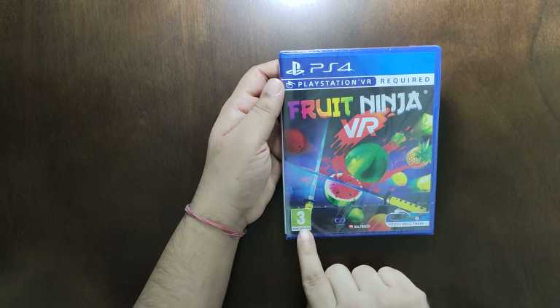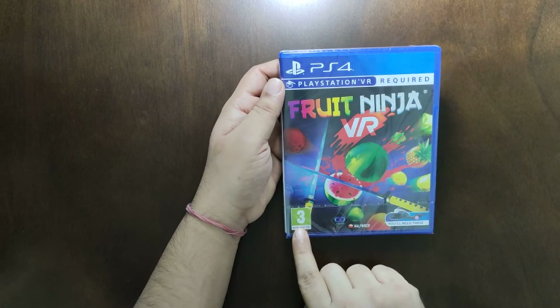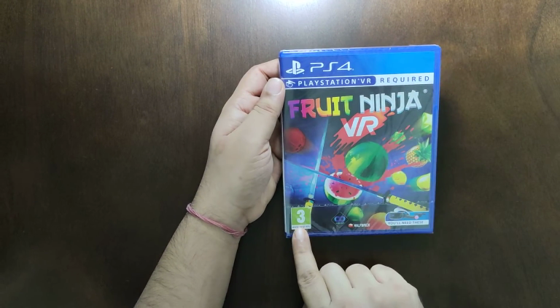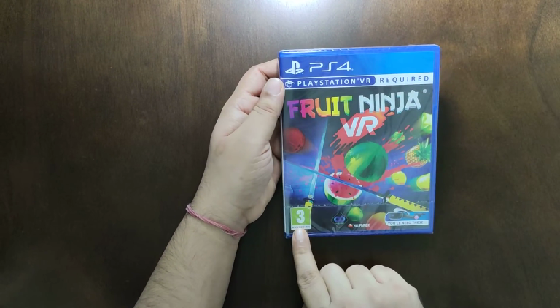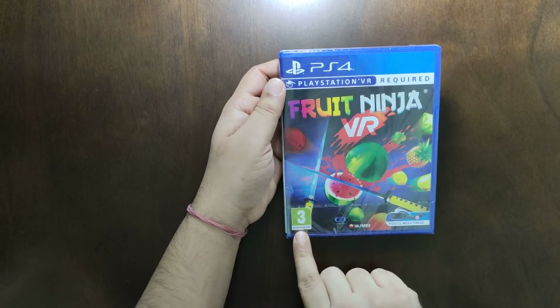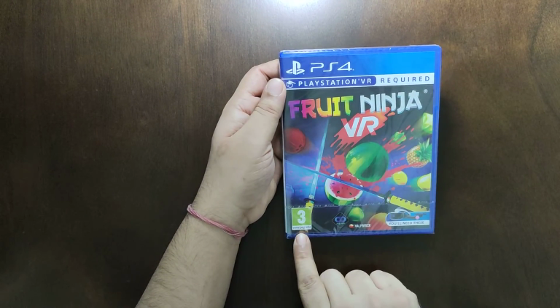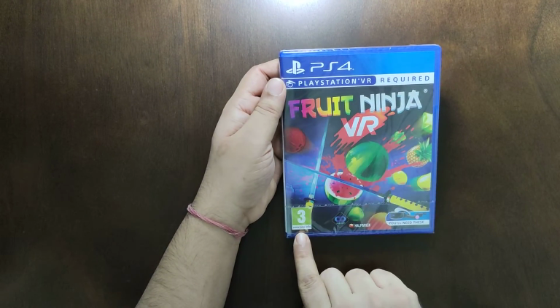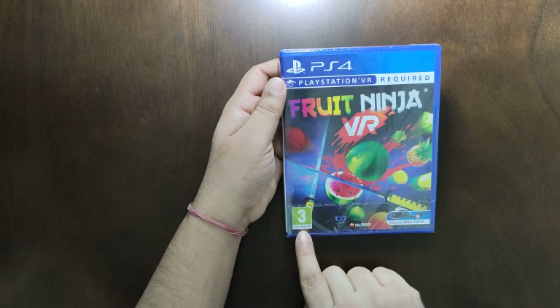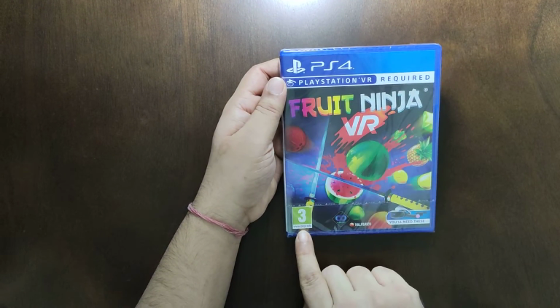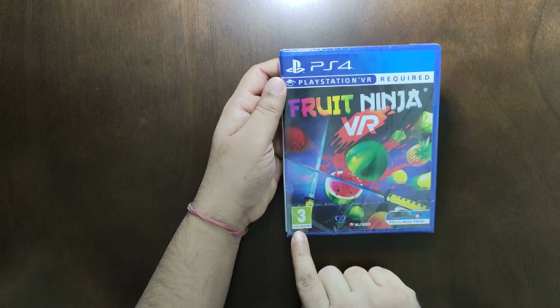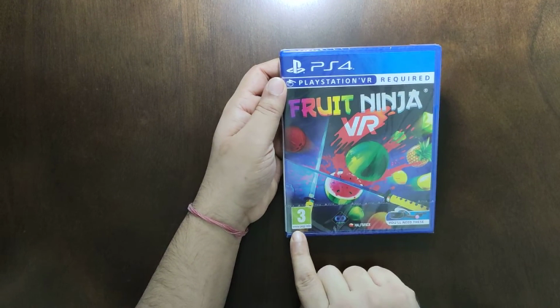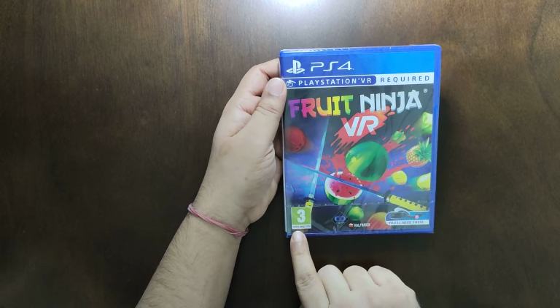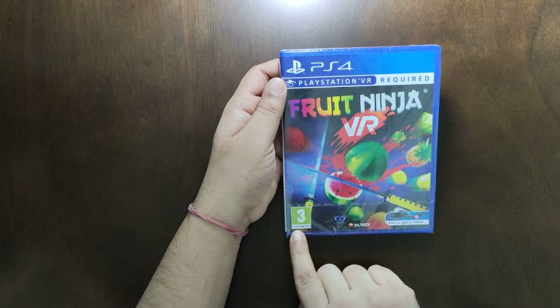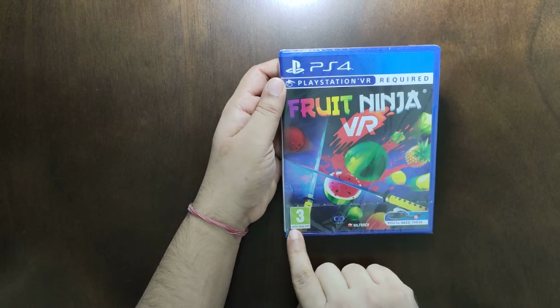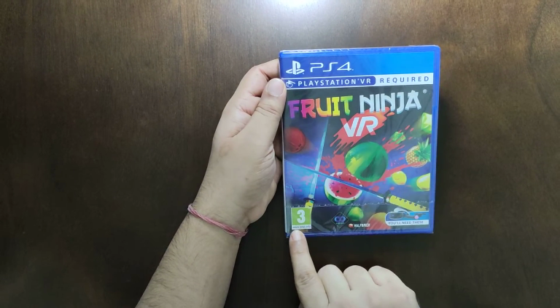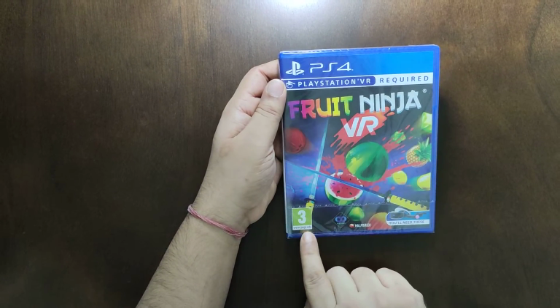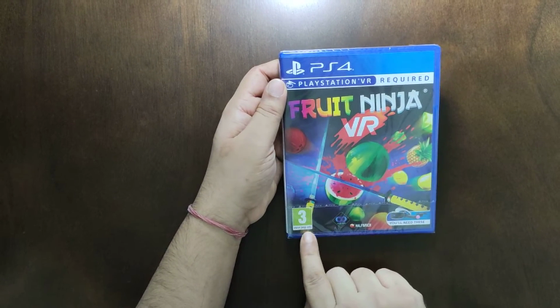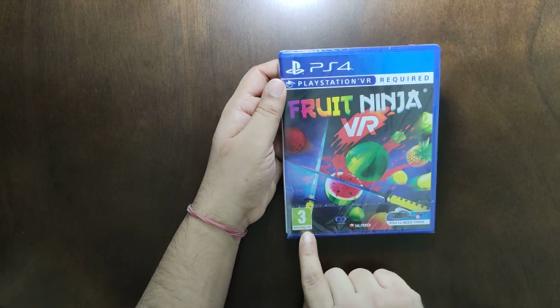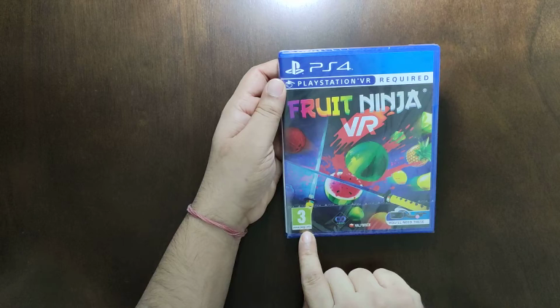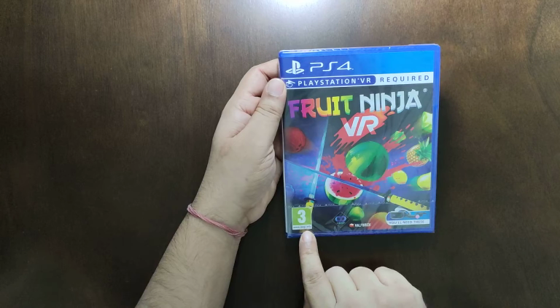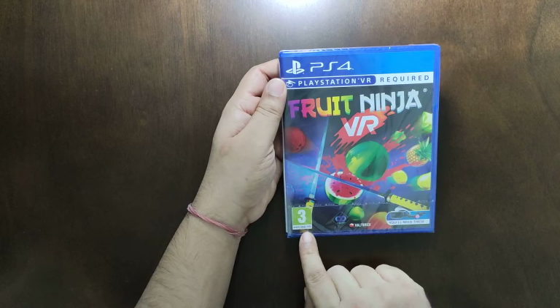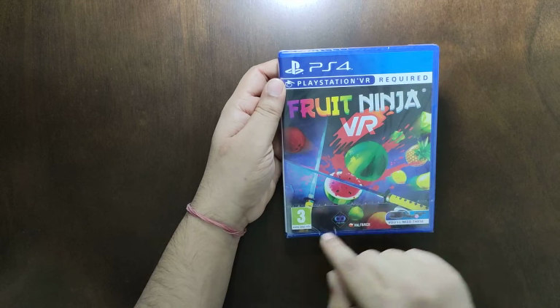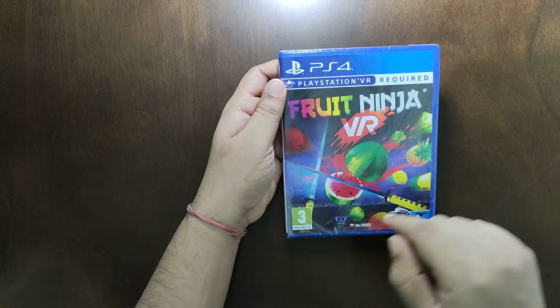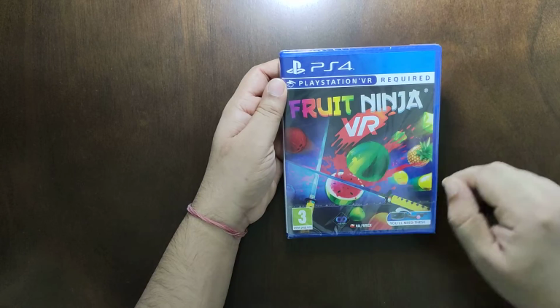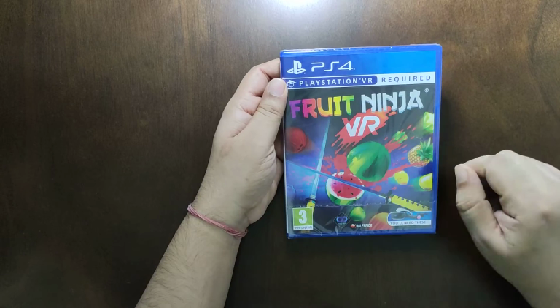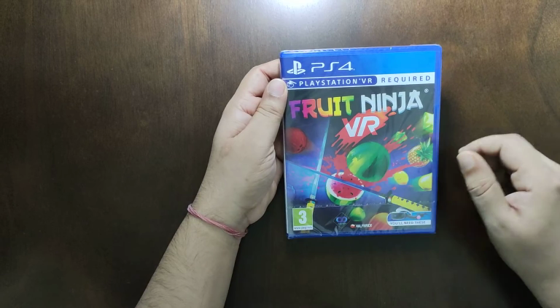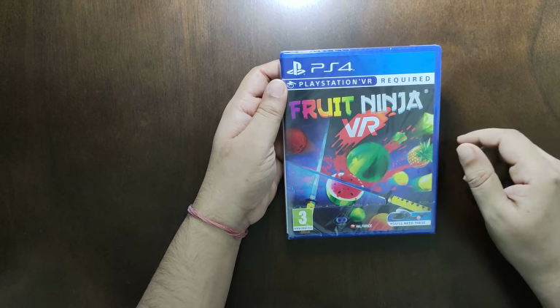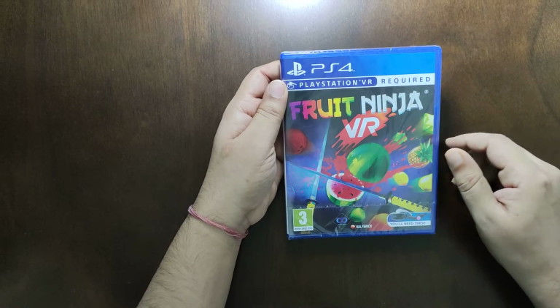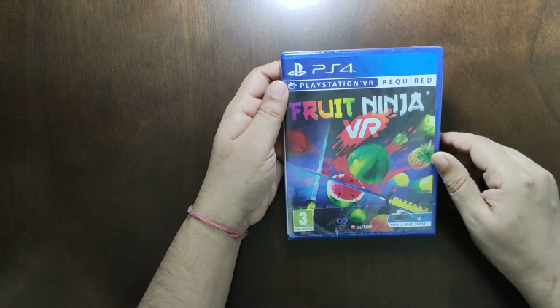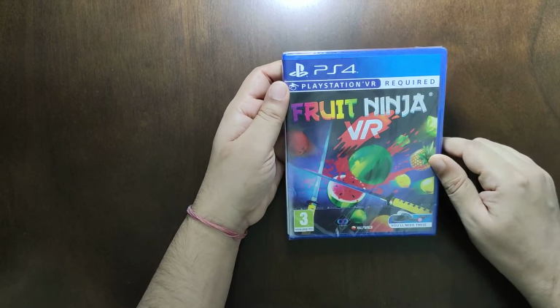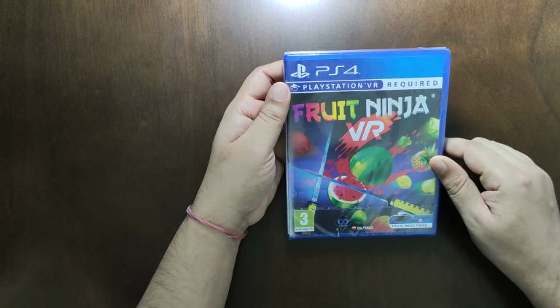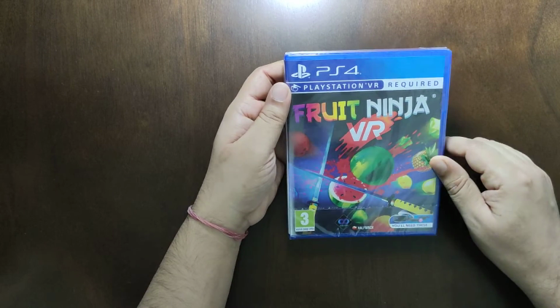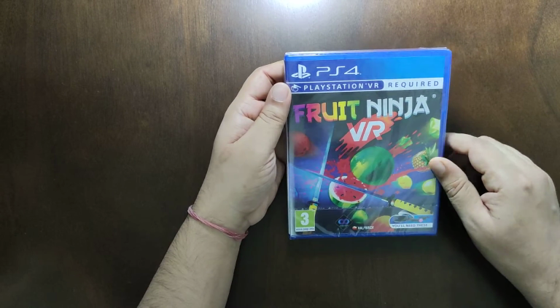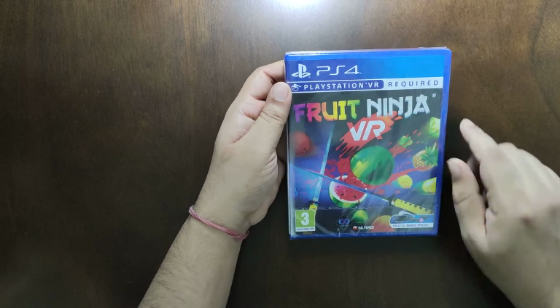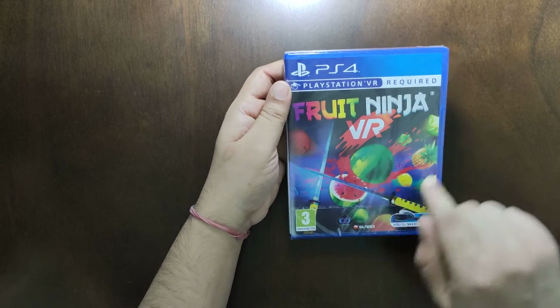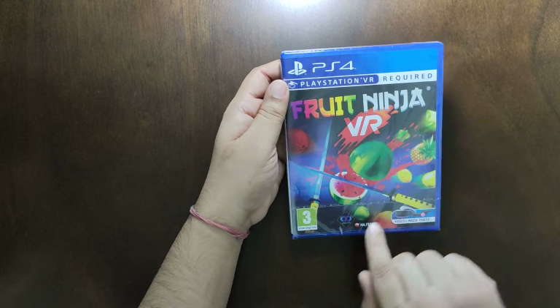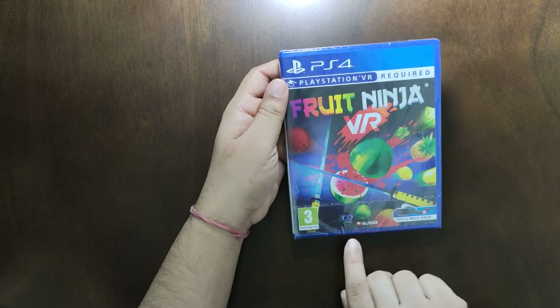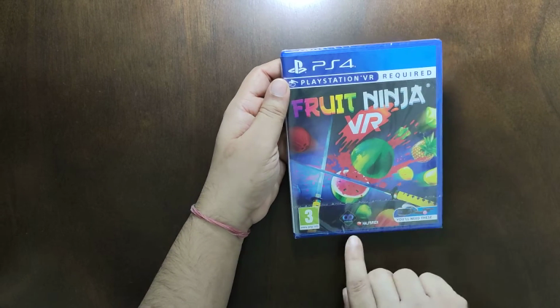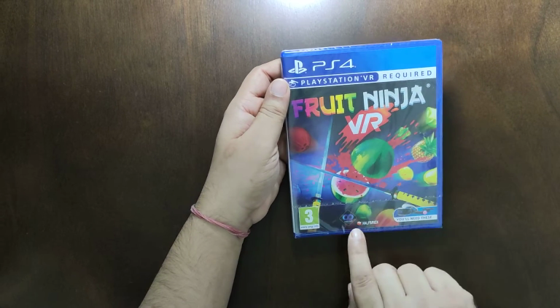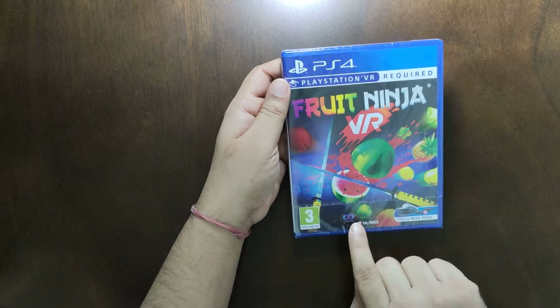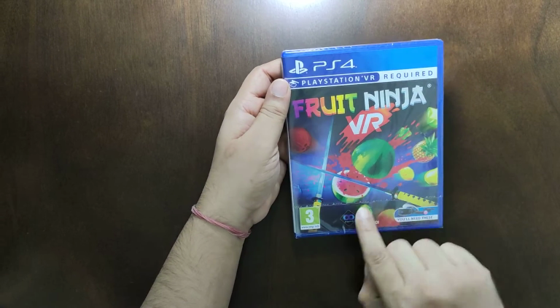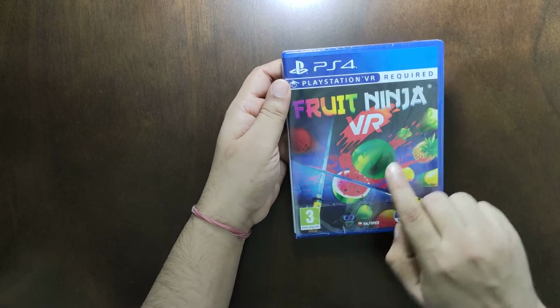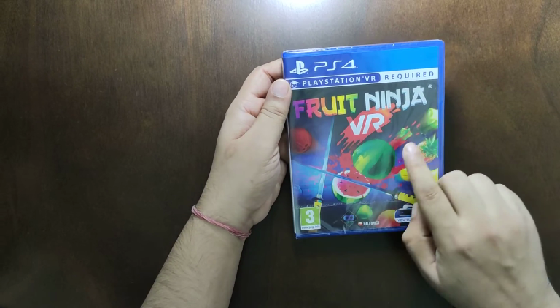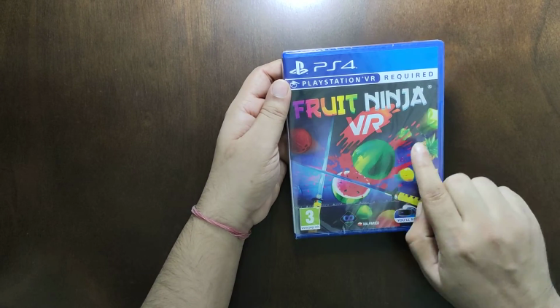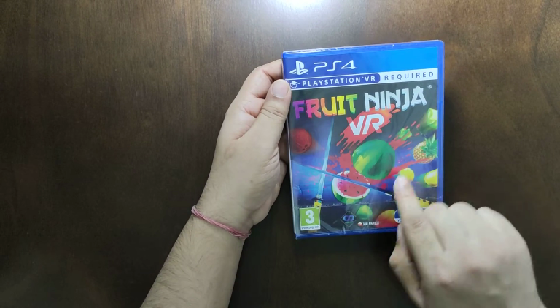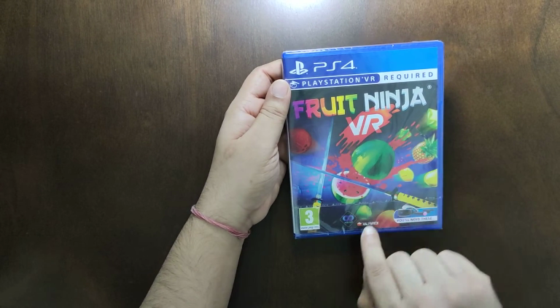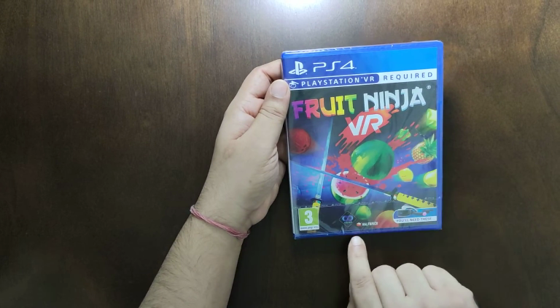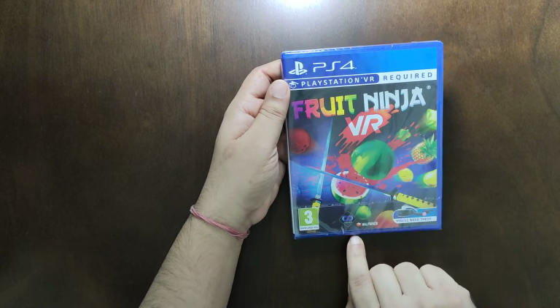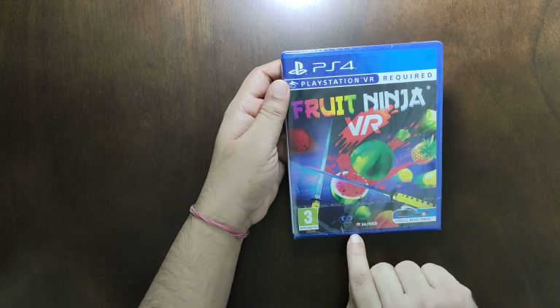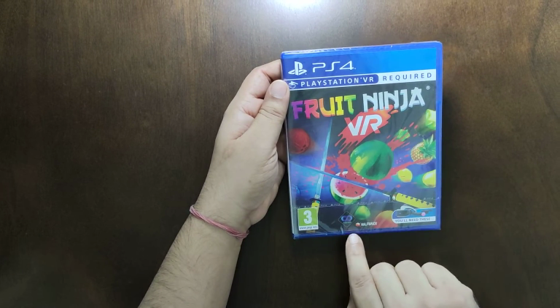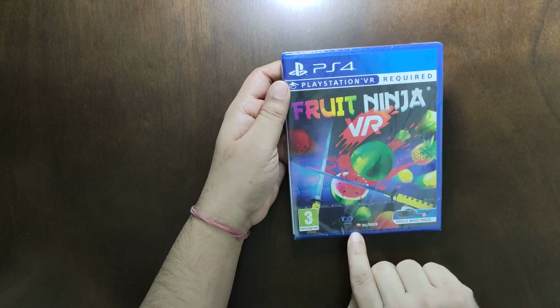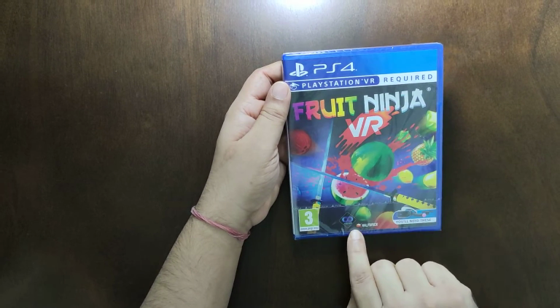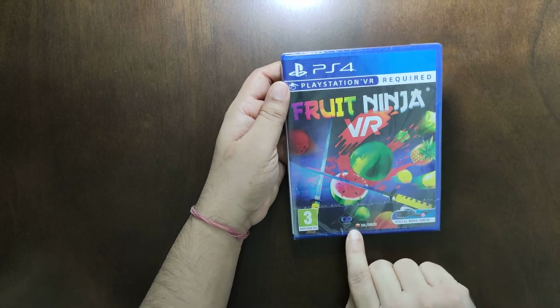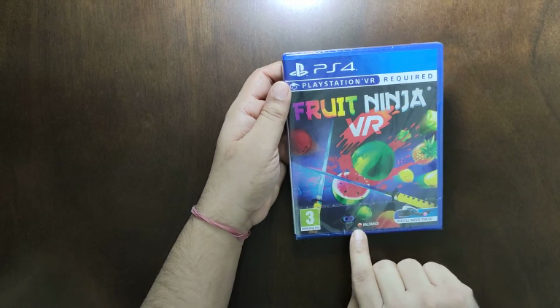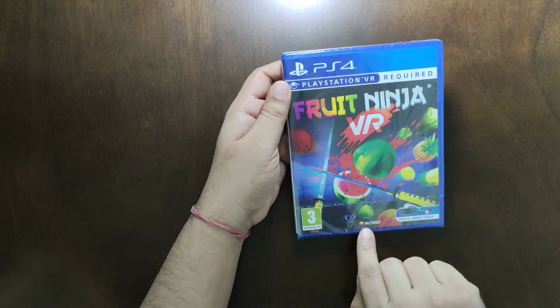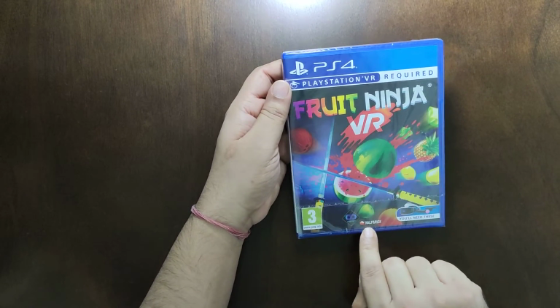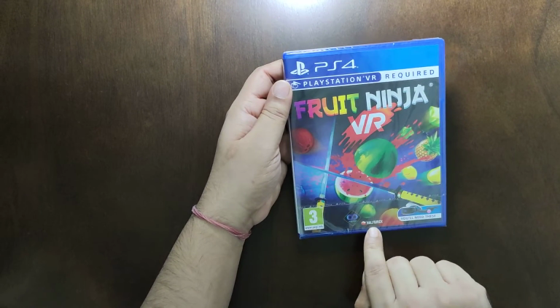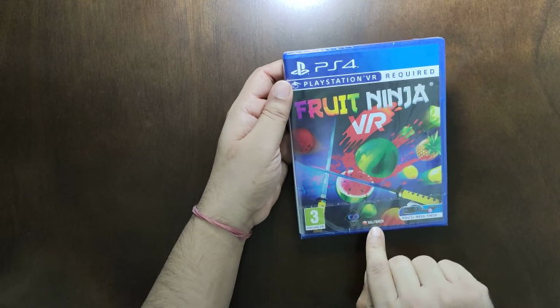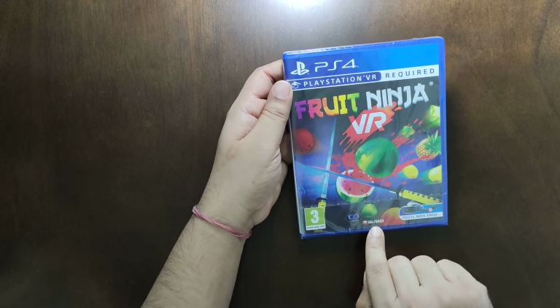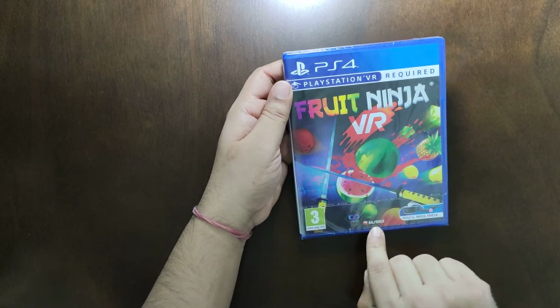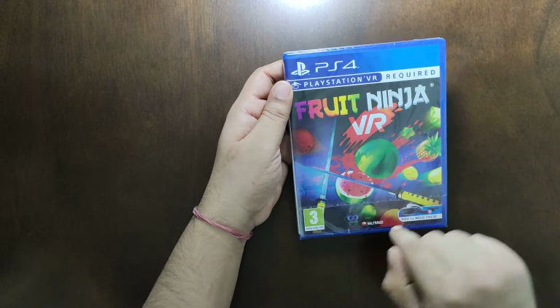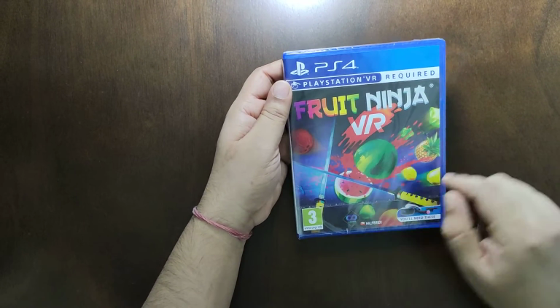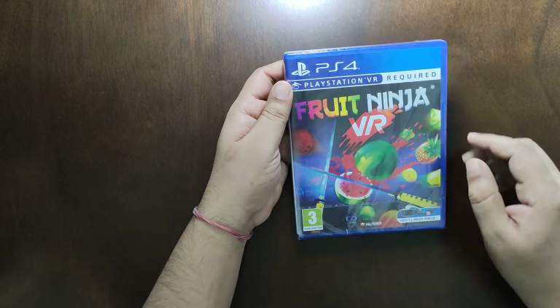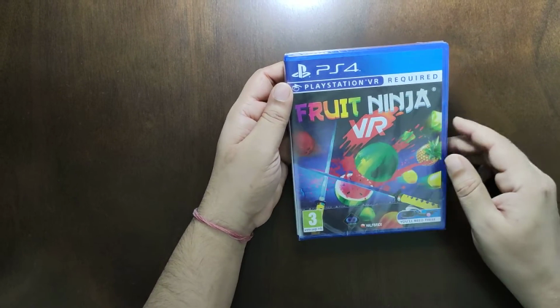So this is rated 3, and the game is brought to us by Halfbrick.